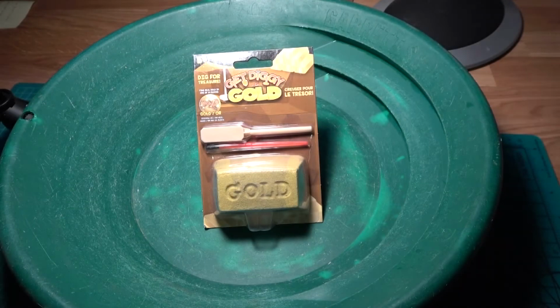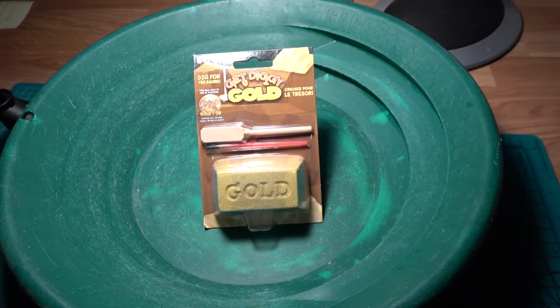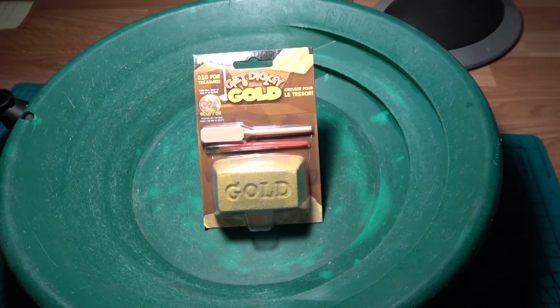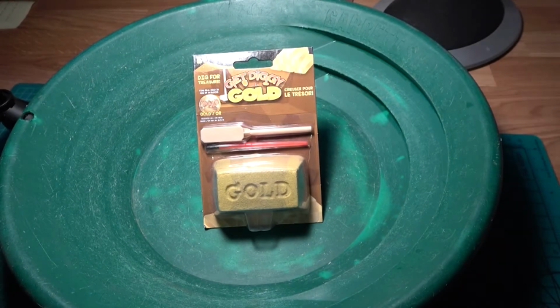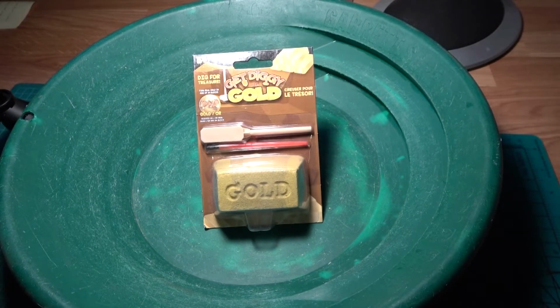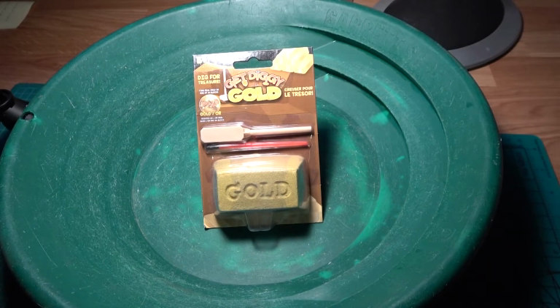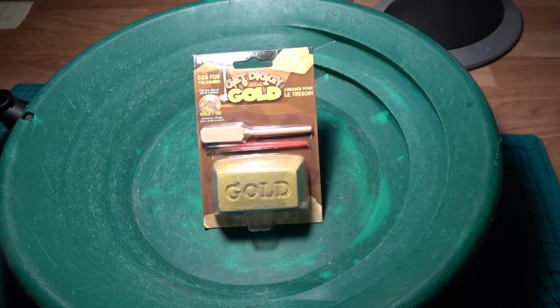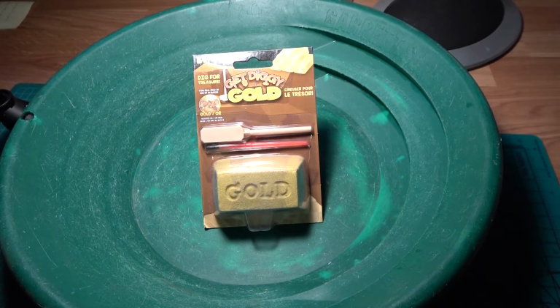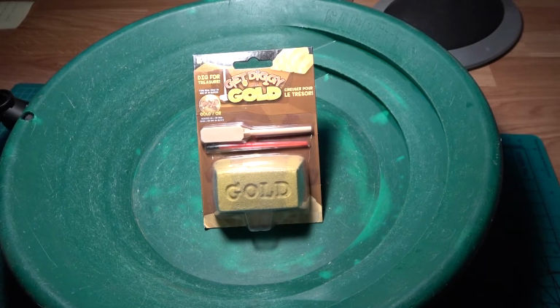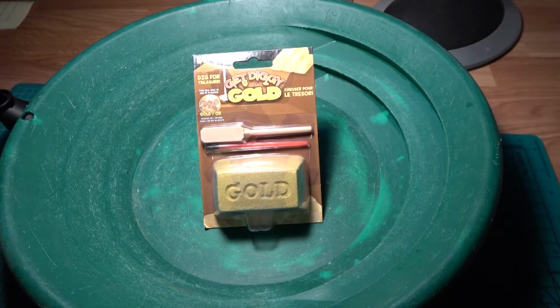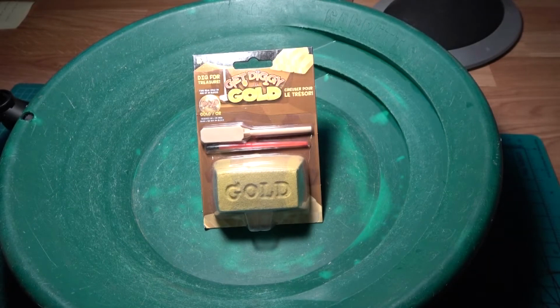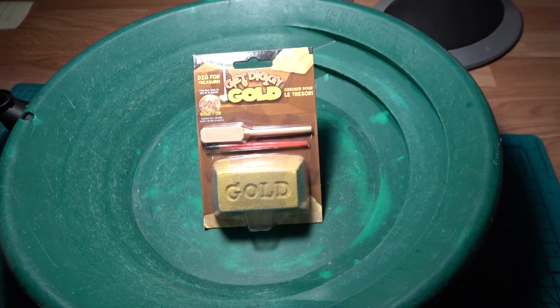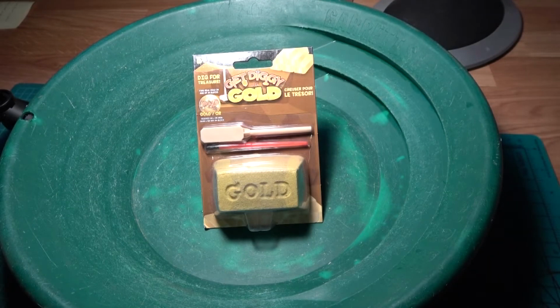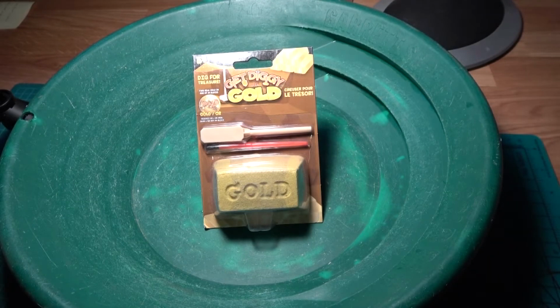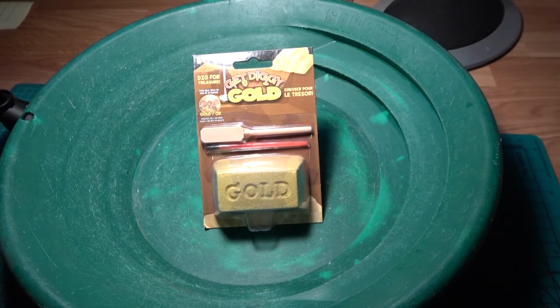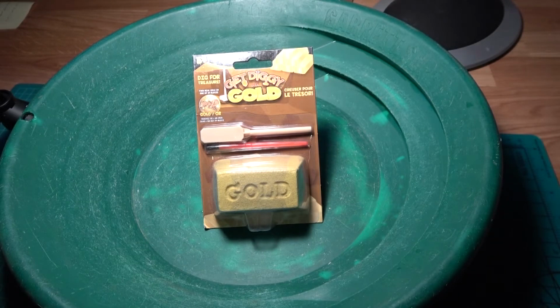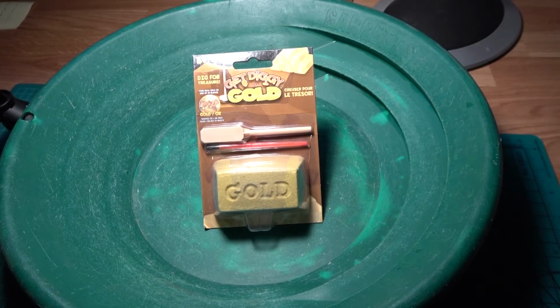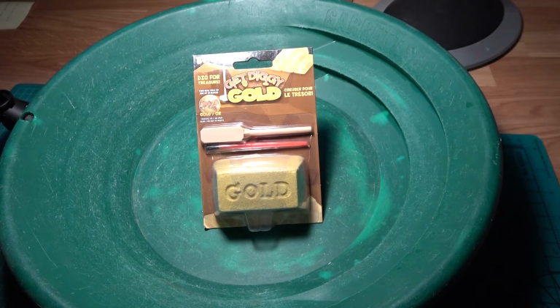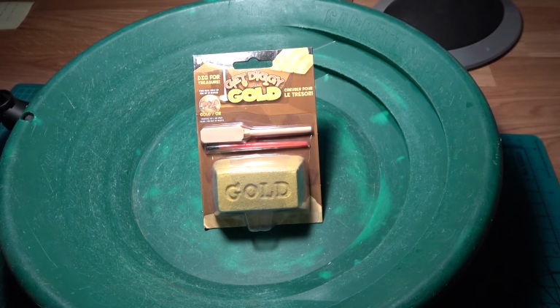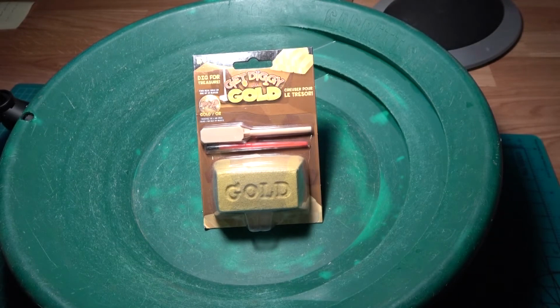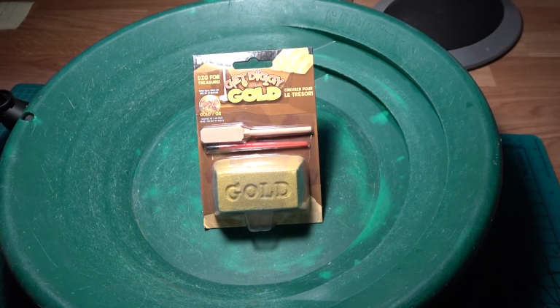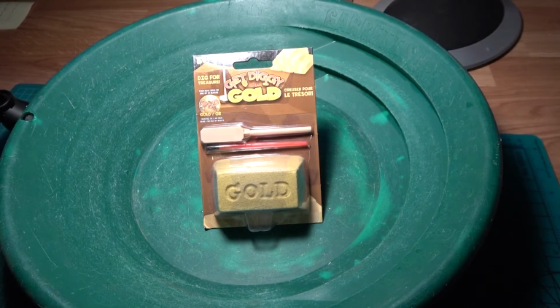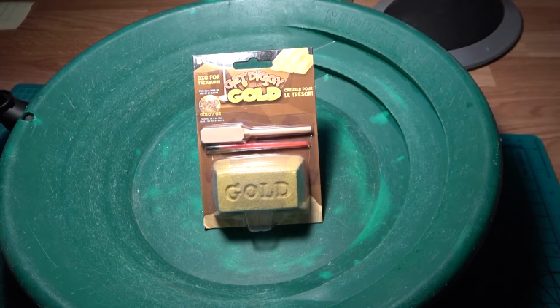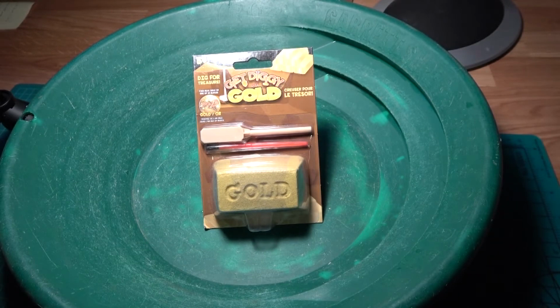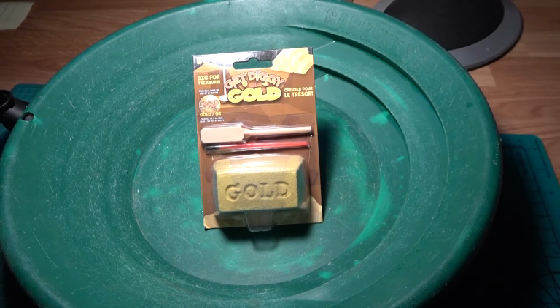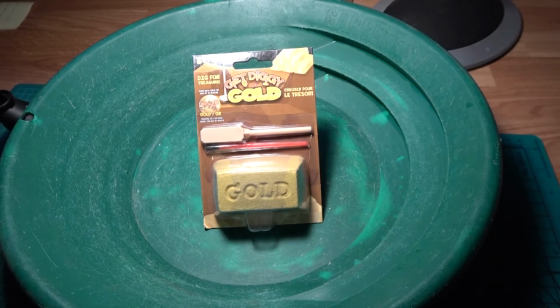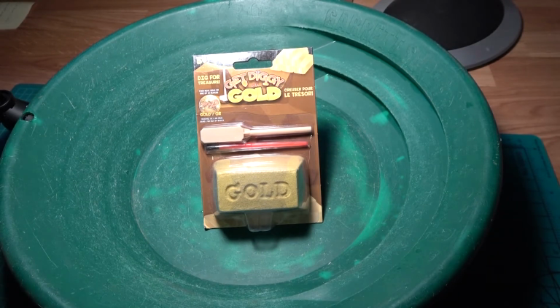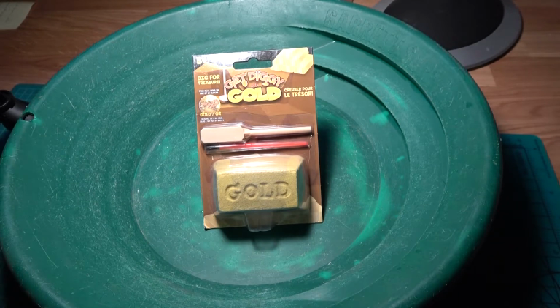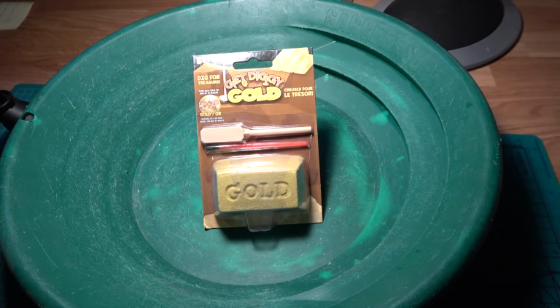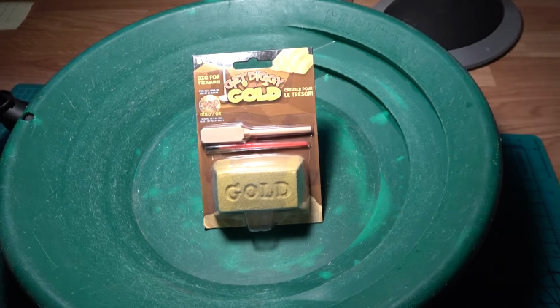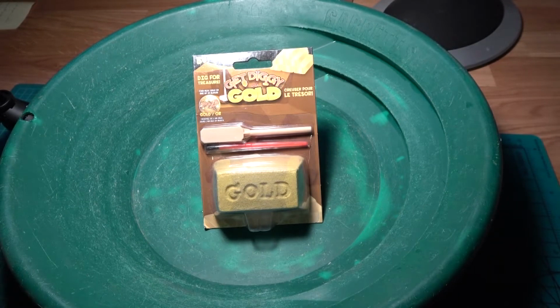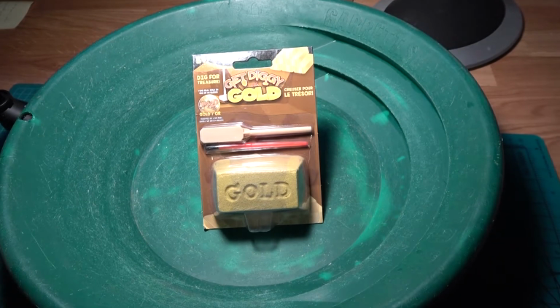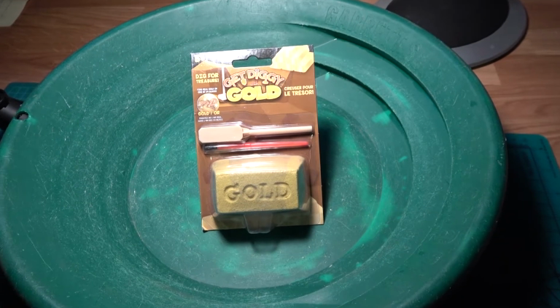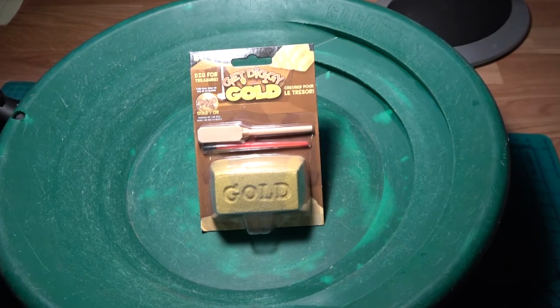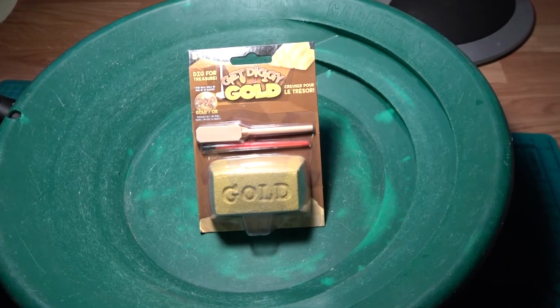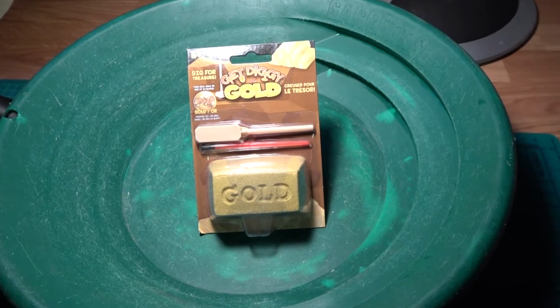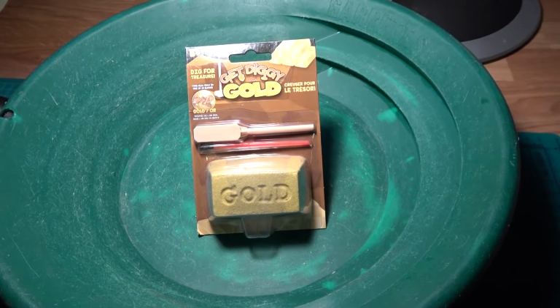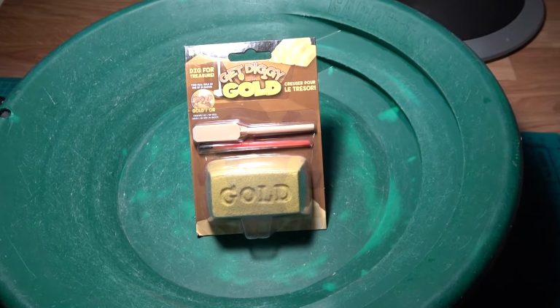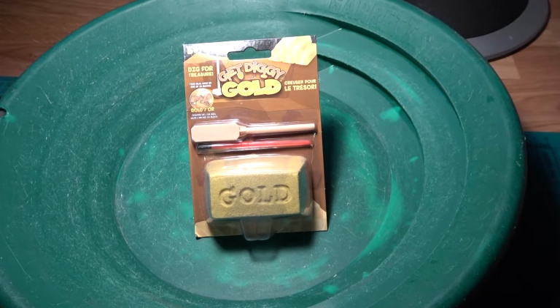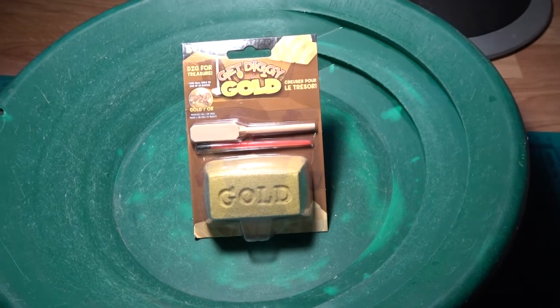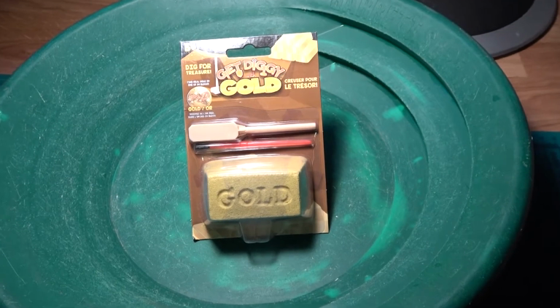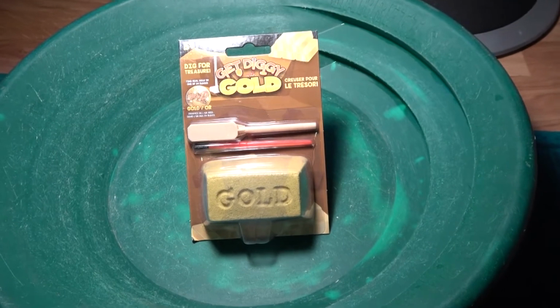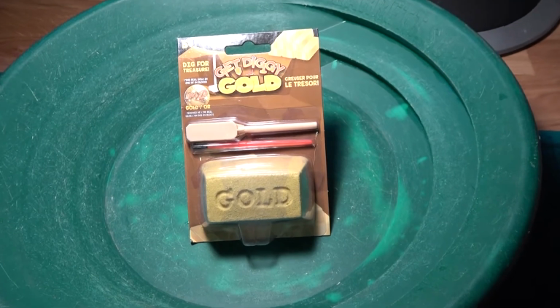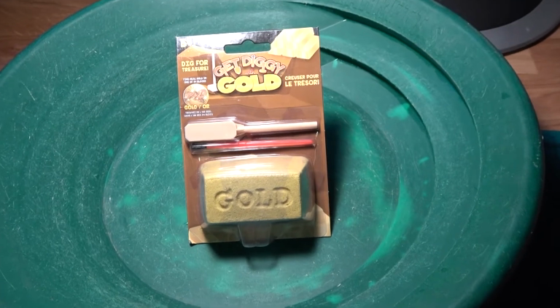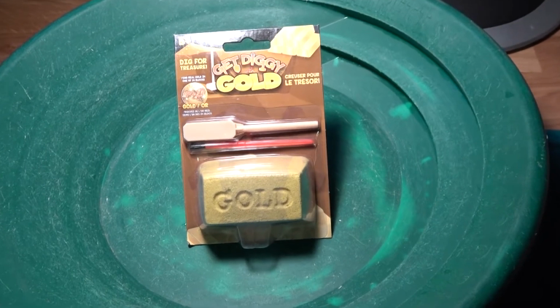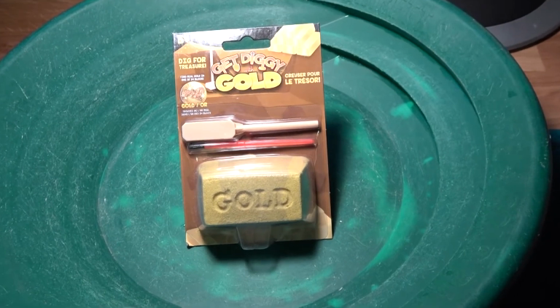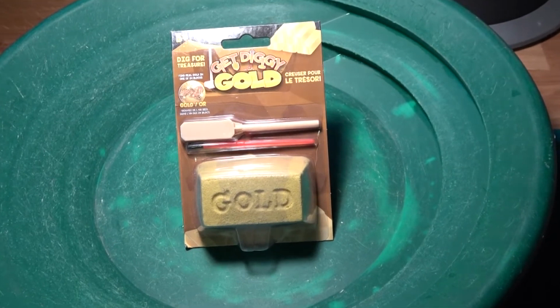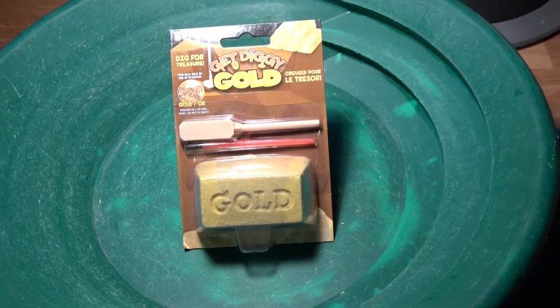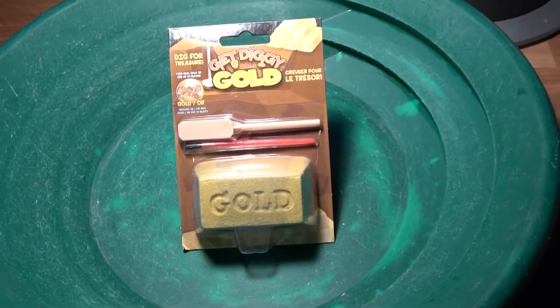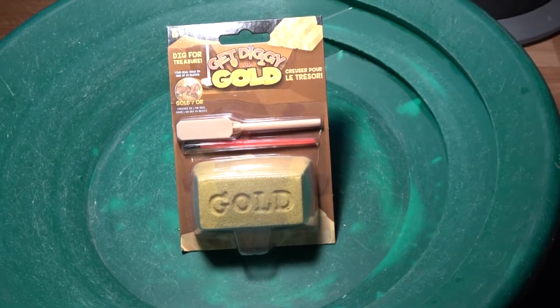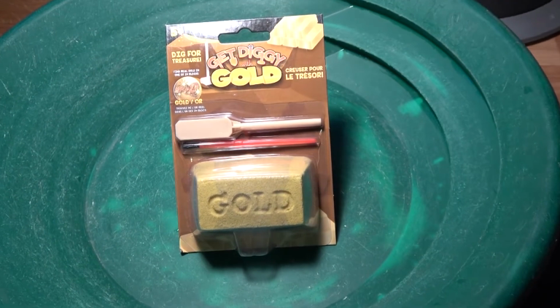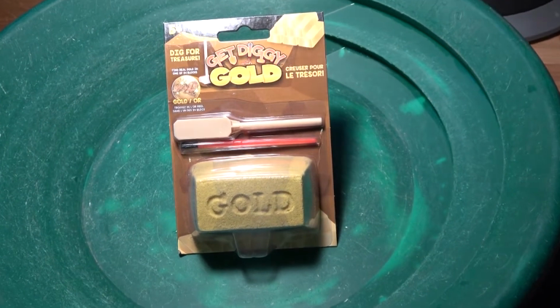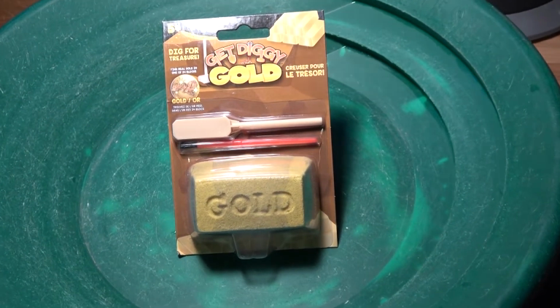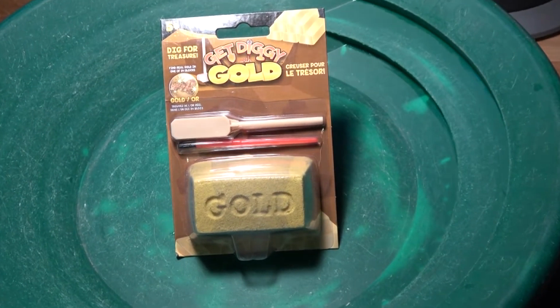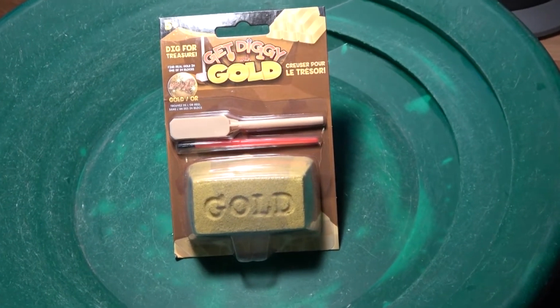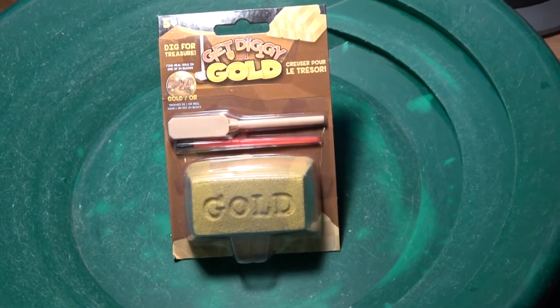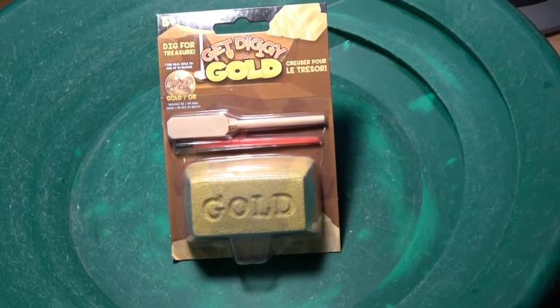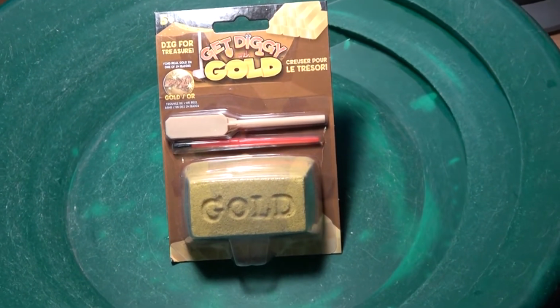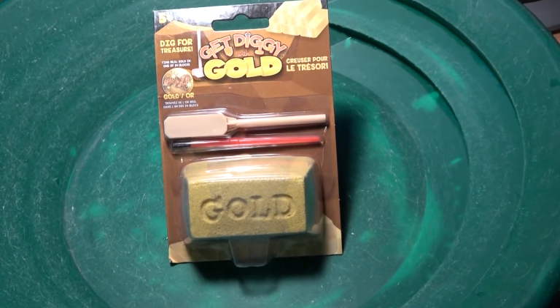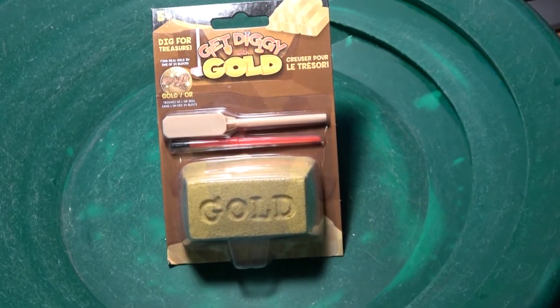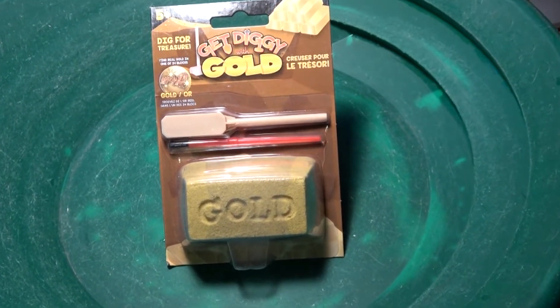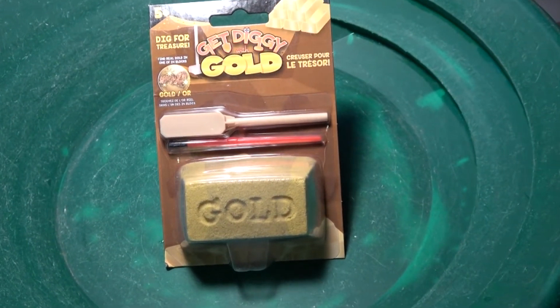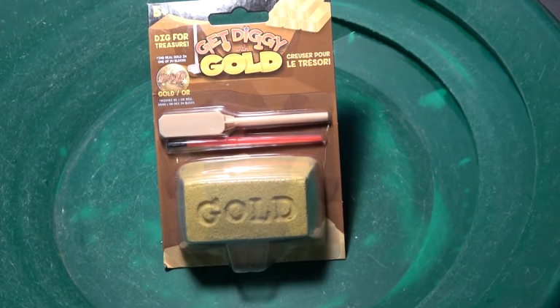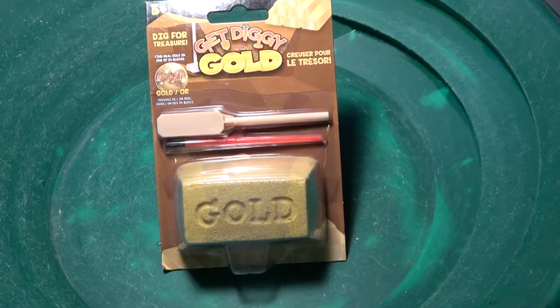Hey everyone, welcome to the winter edition of Go Prospecting. In this video we are going to dig for some treasure.